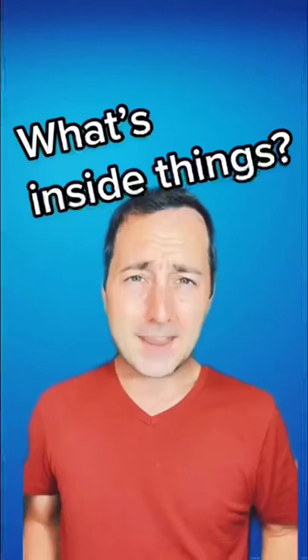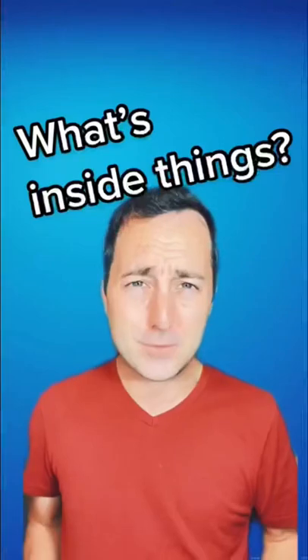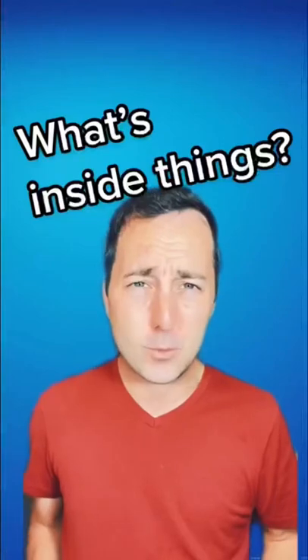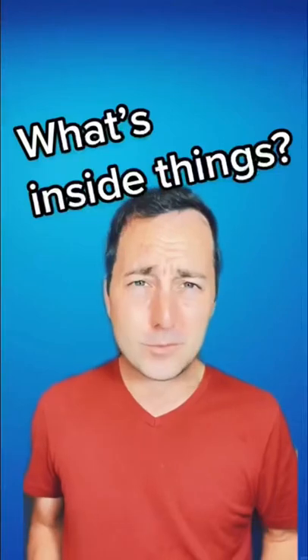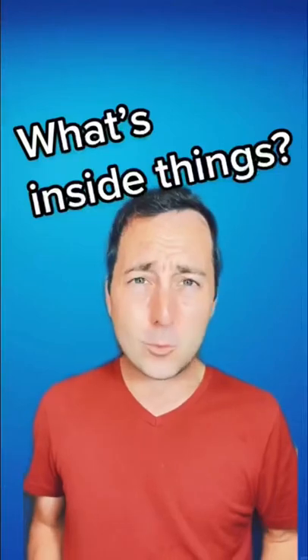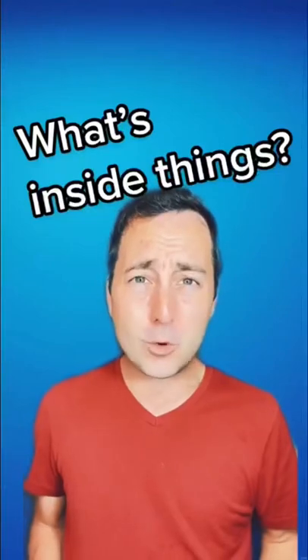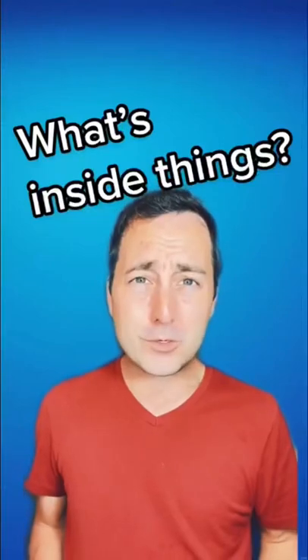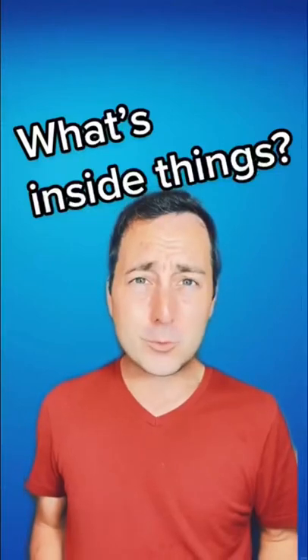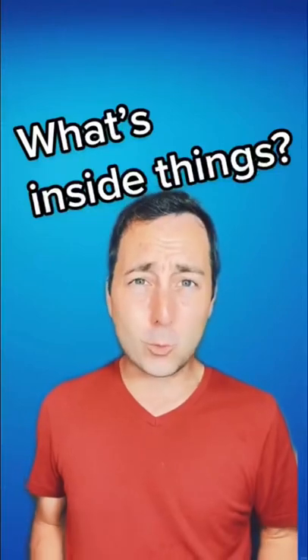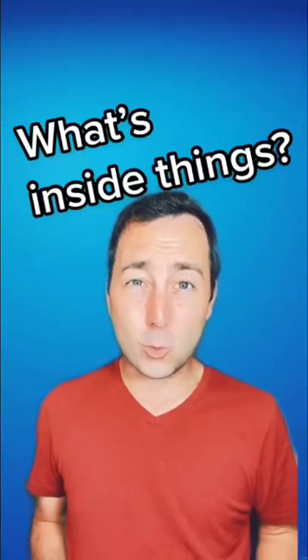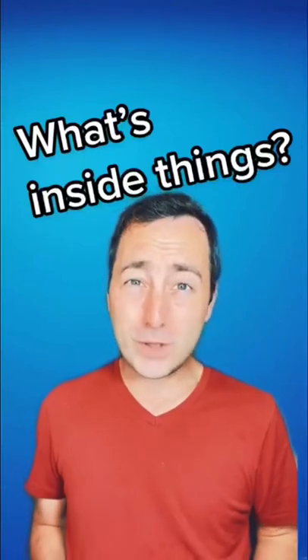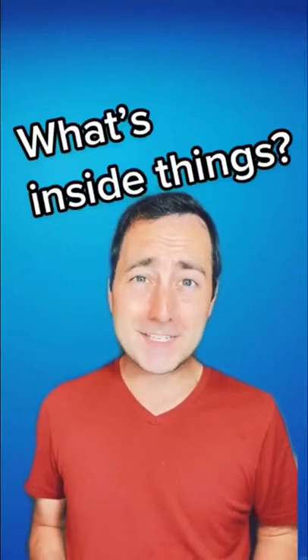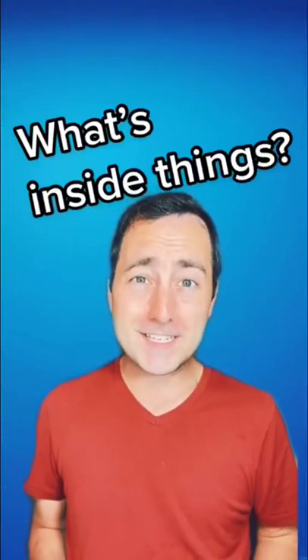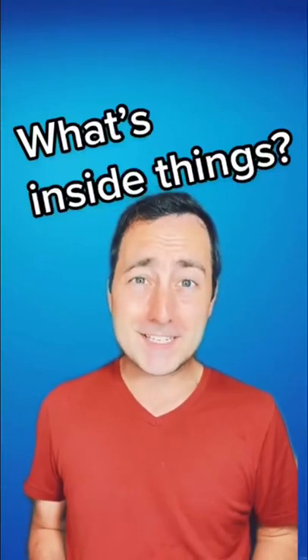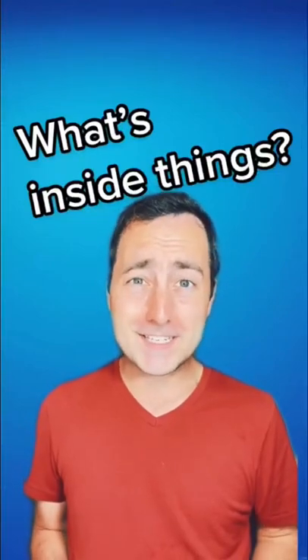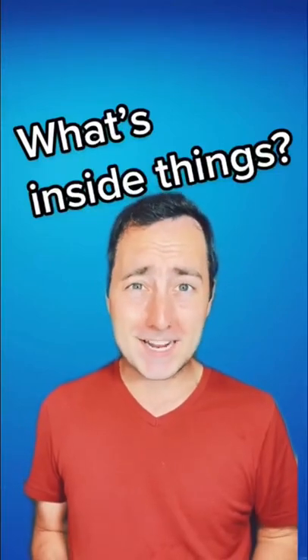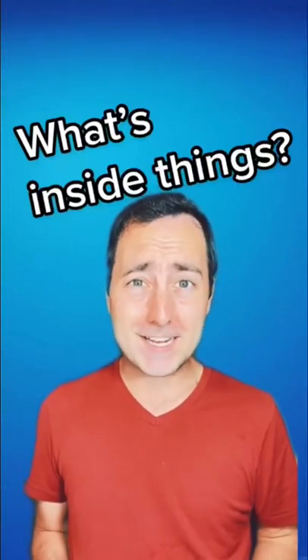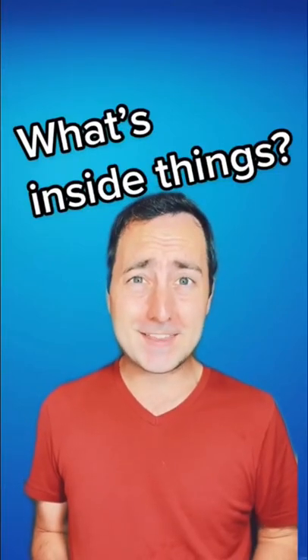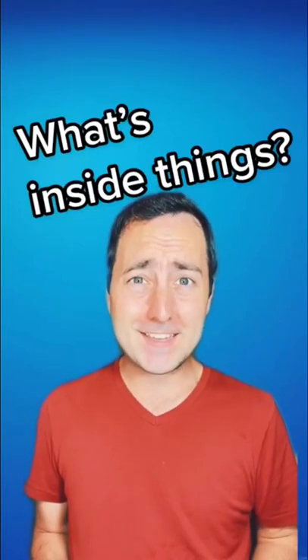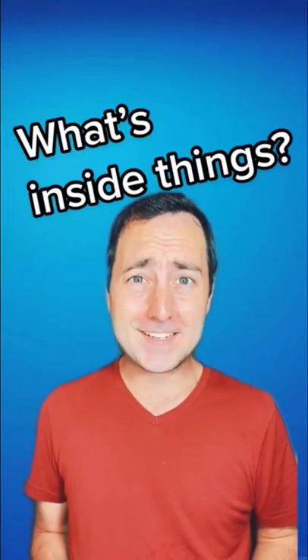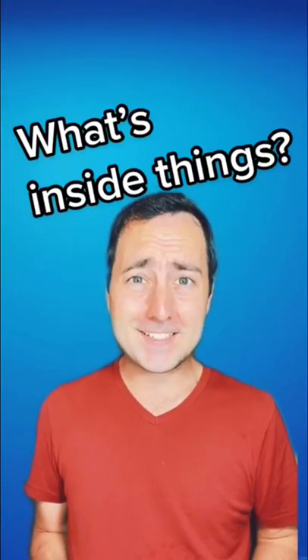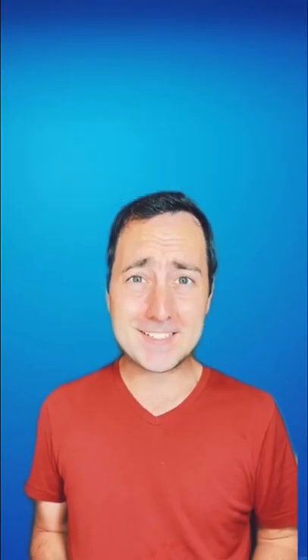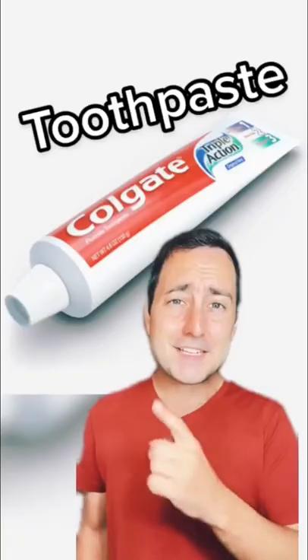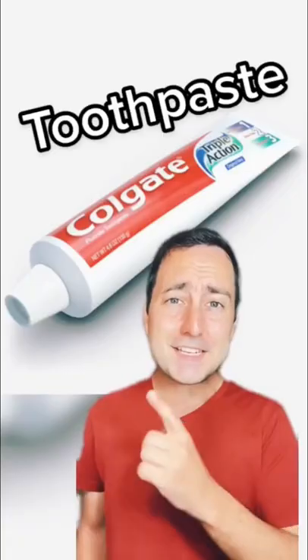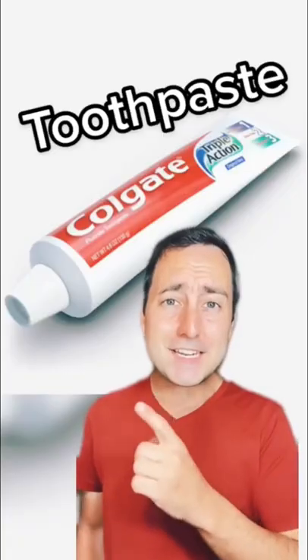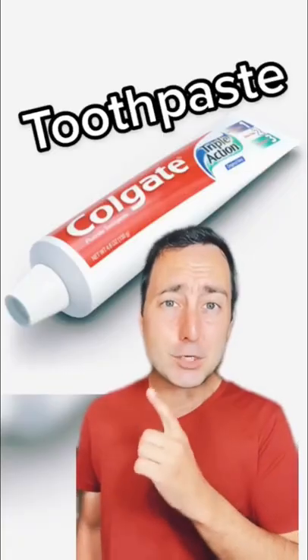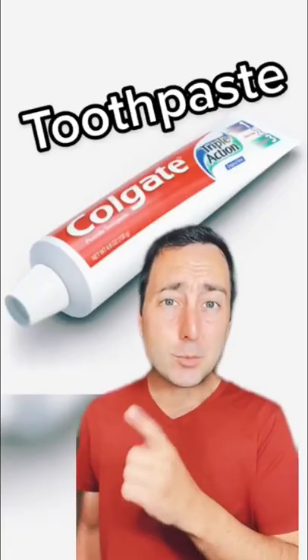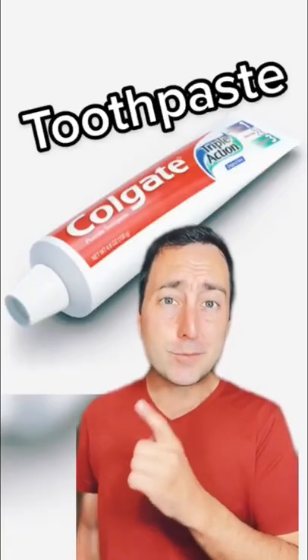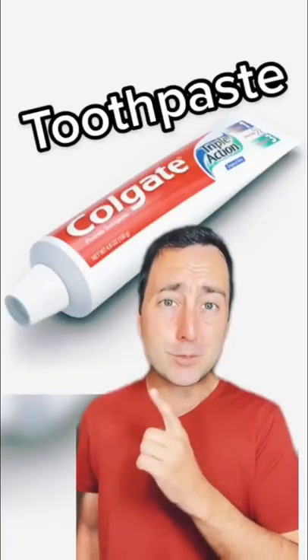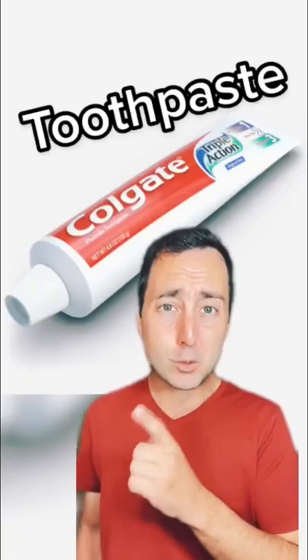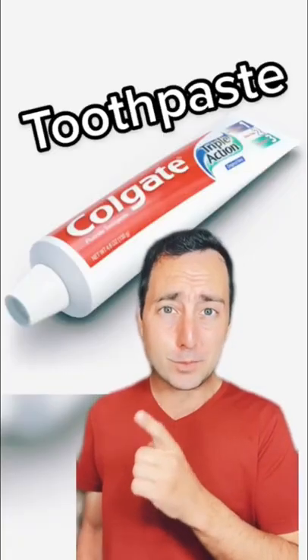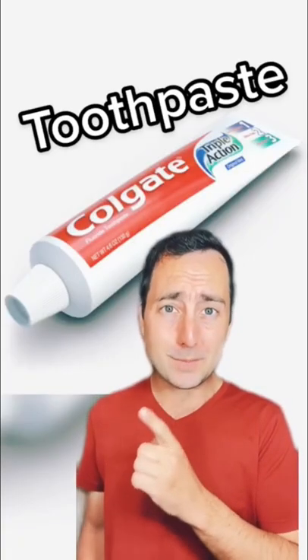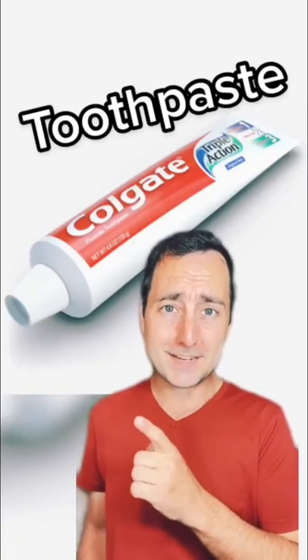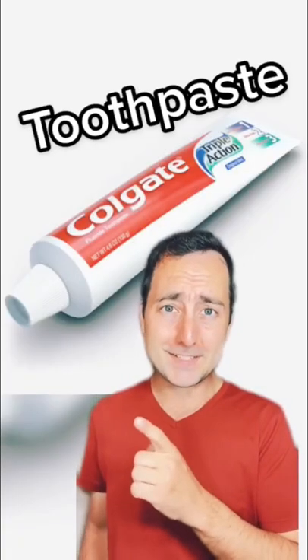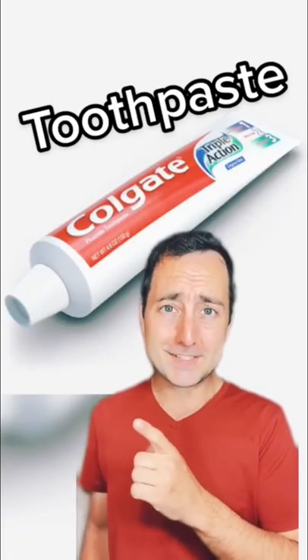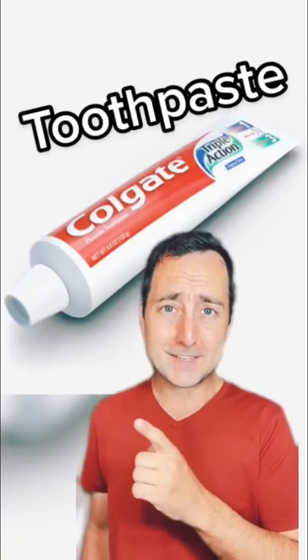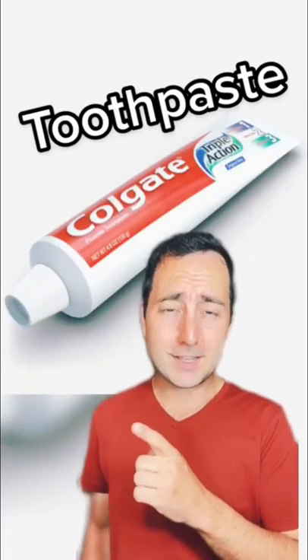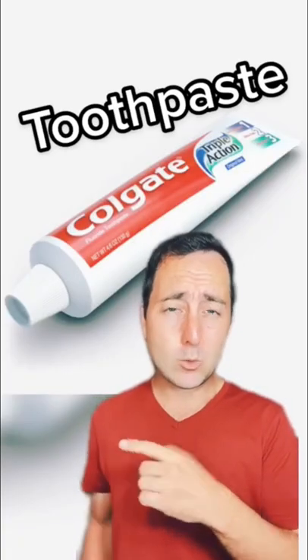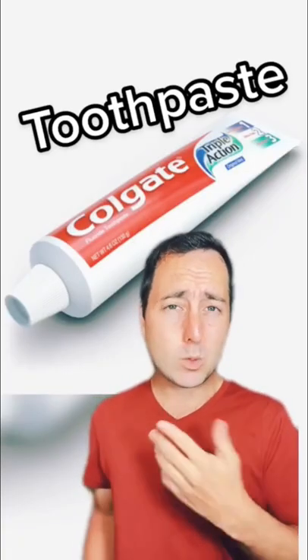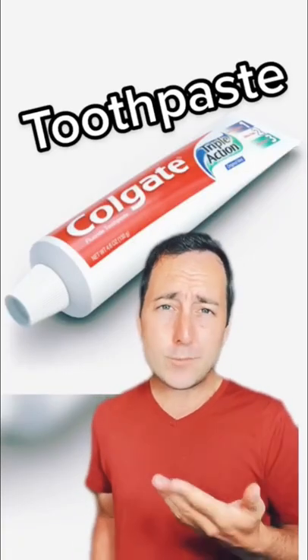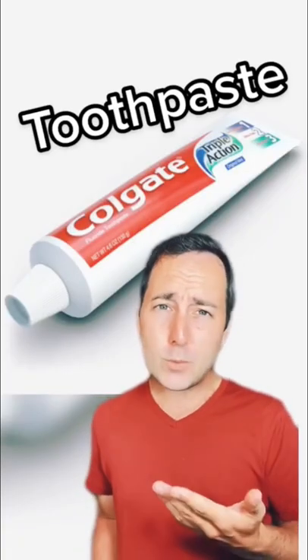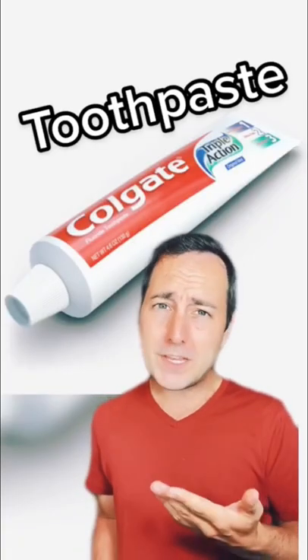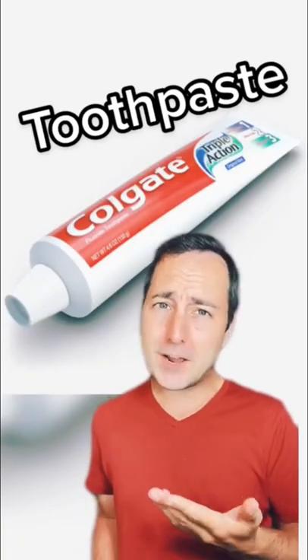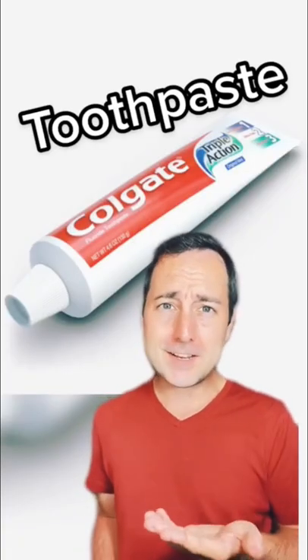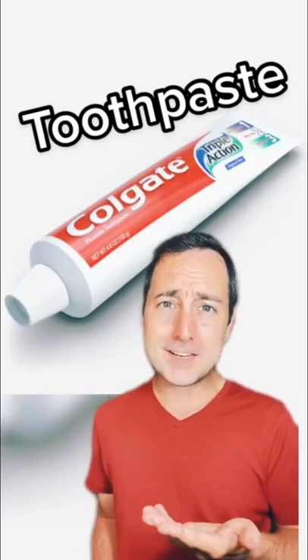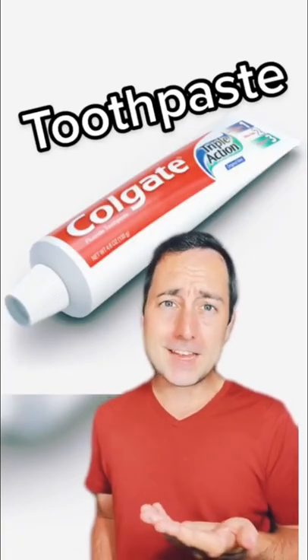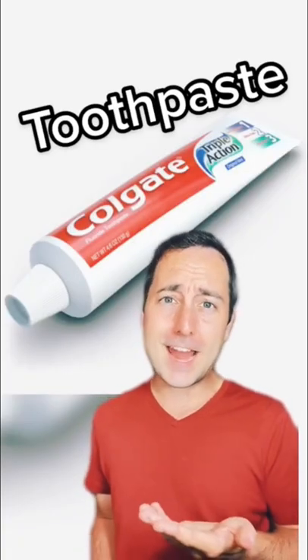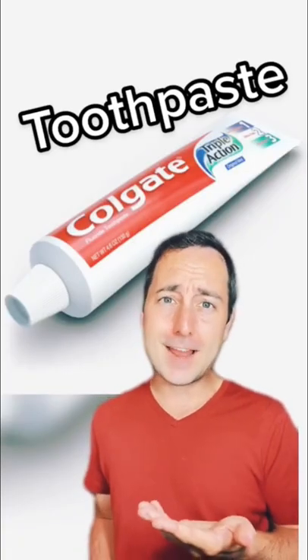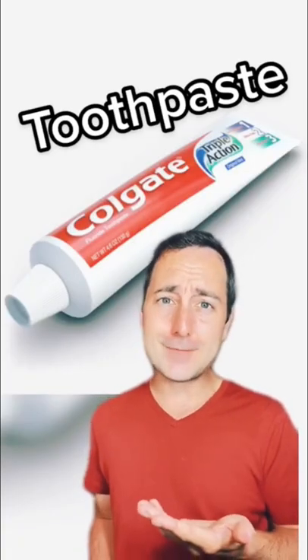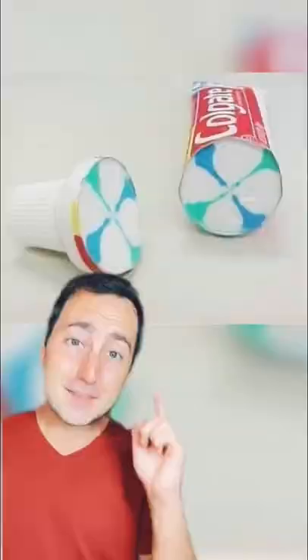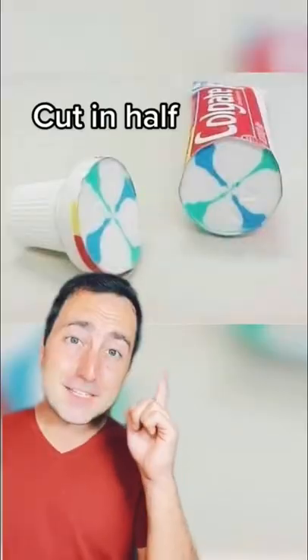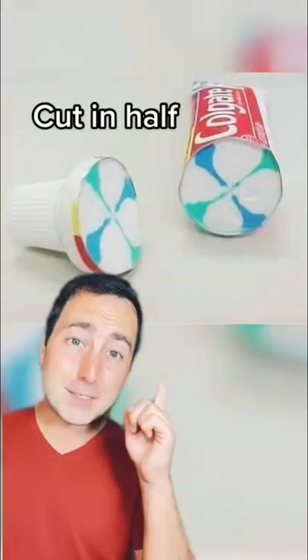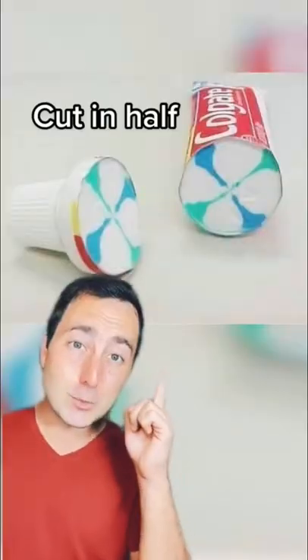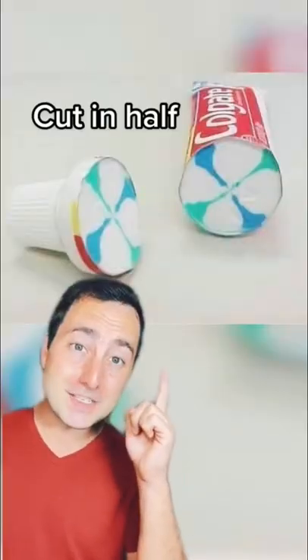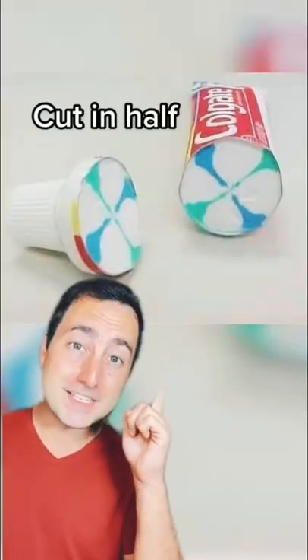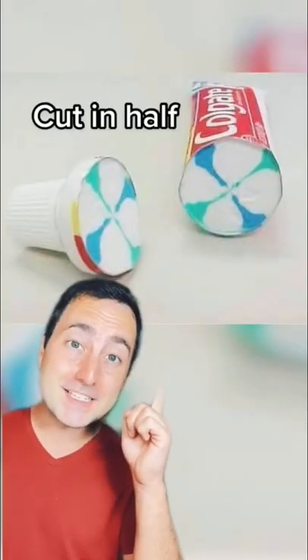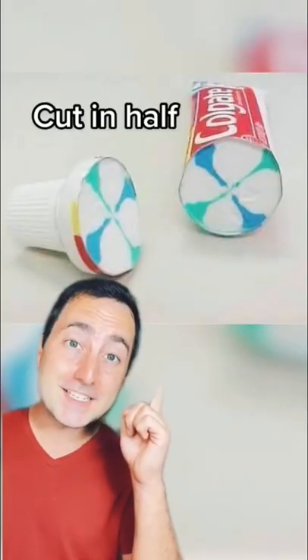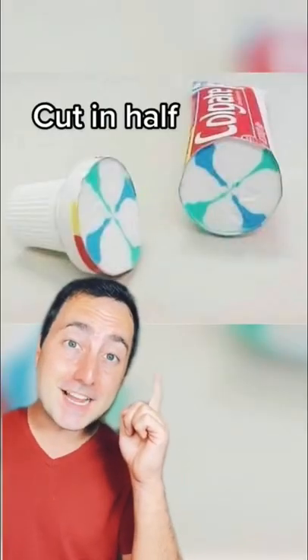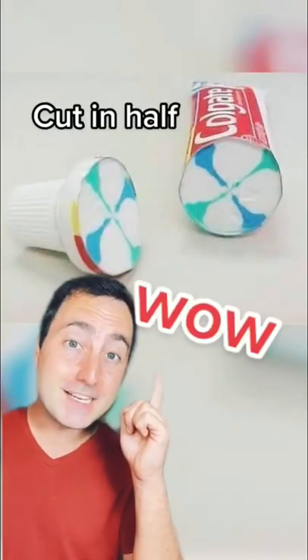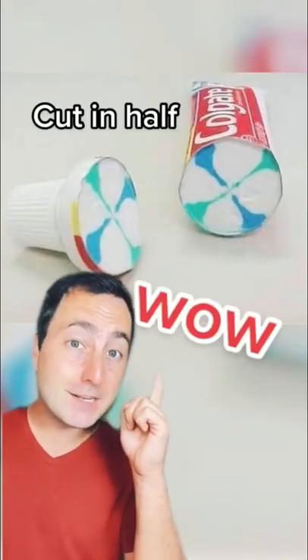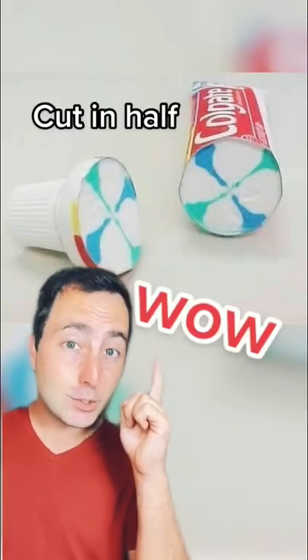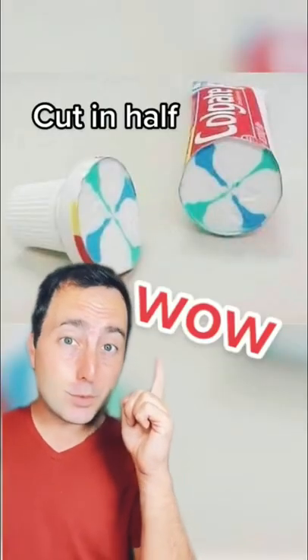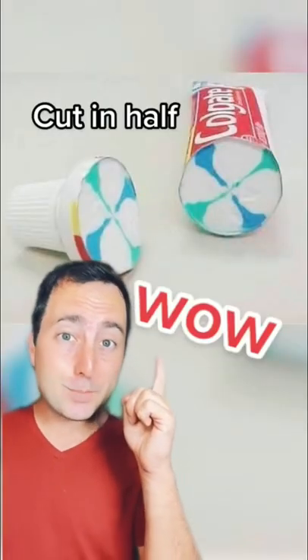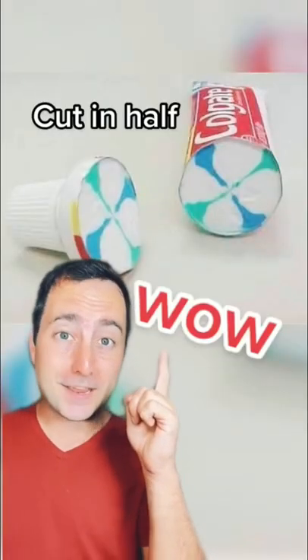Have you ever wondered what's inside things? This is a tube of toothpaste. What if we cut it in half? This is what's inside toothpaste.